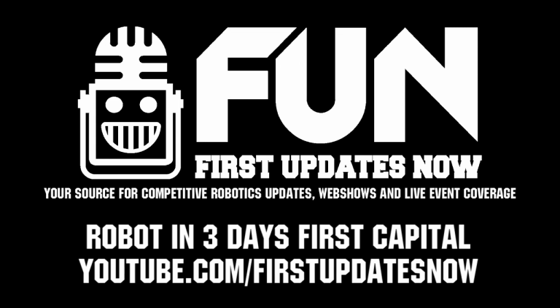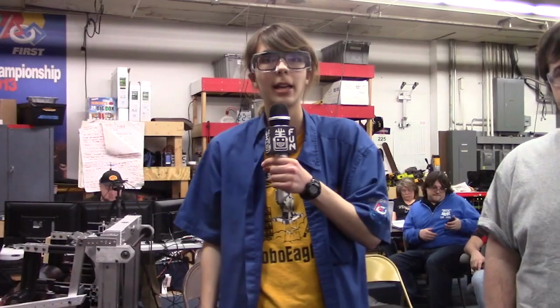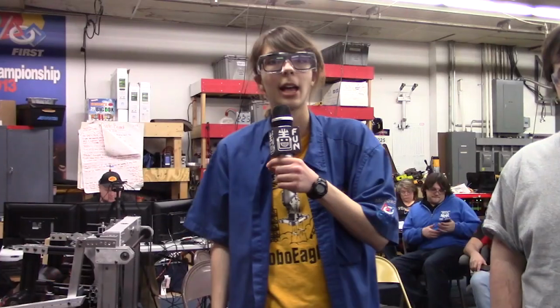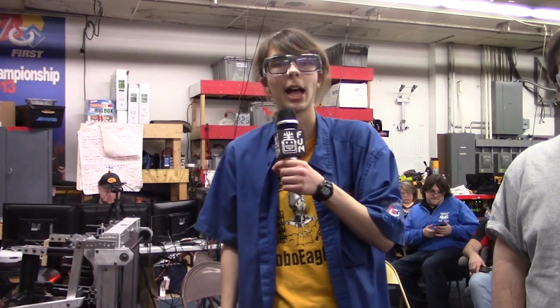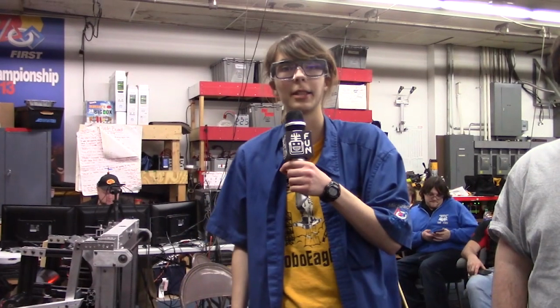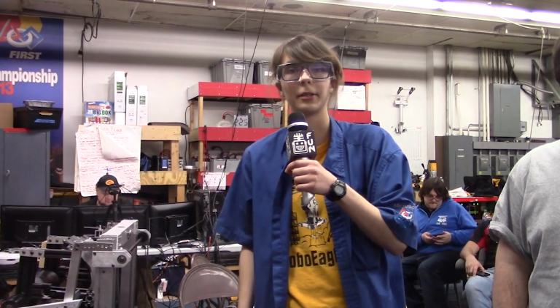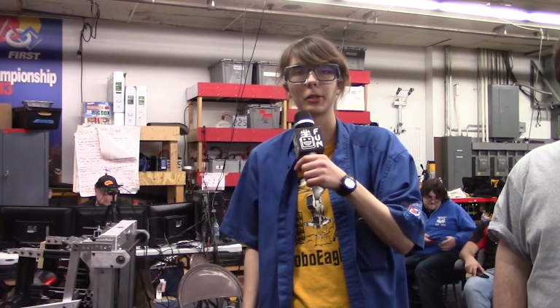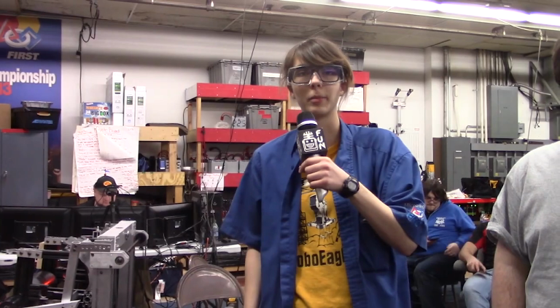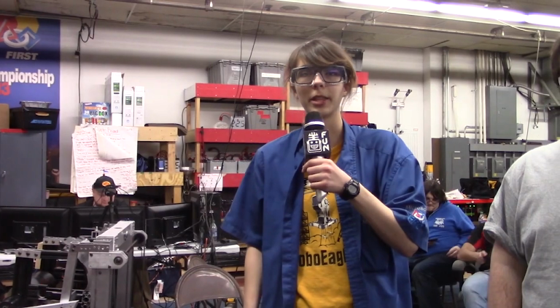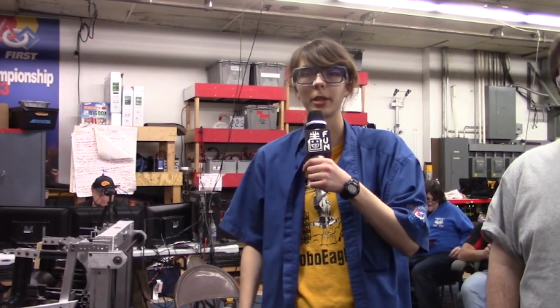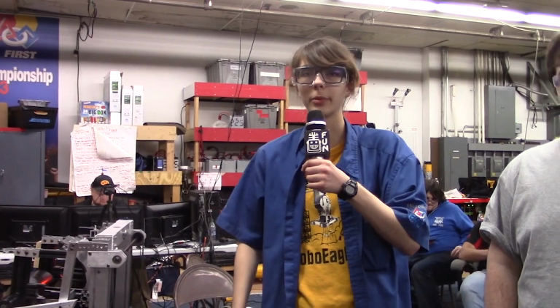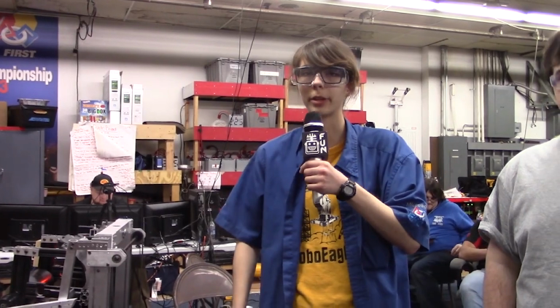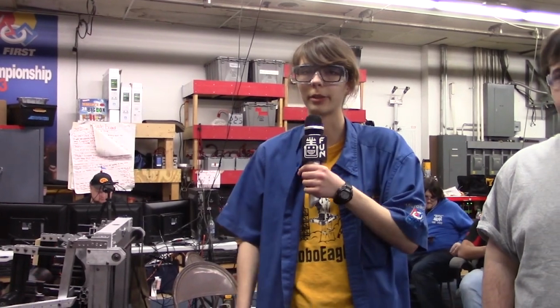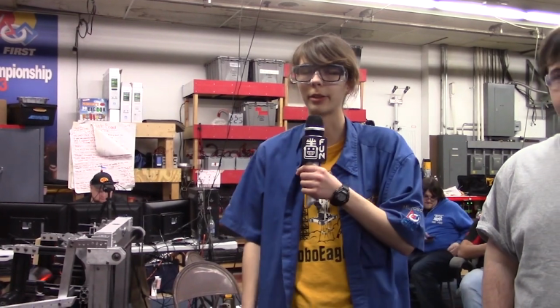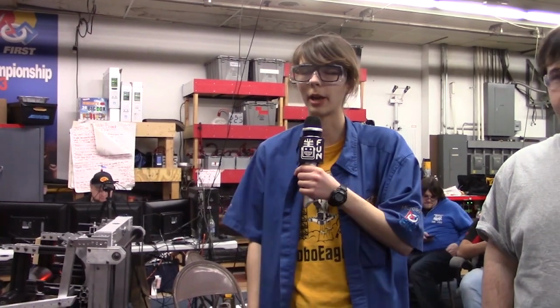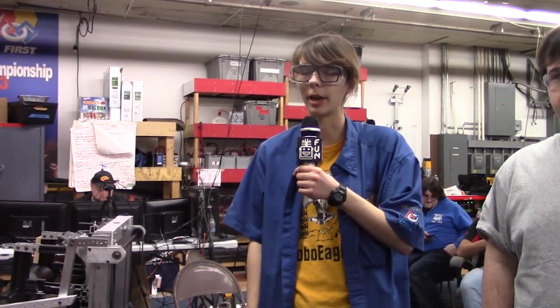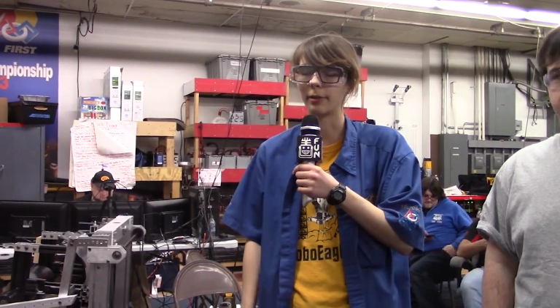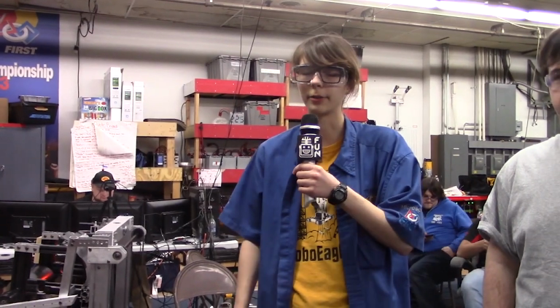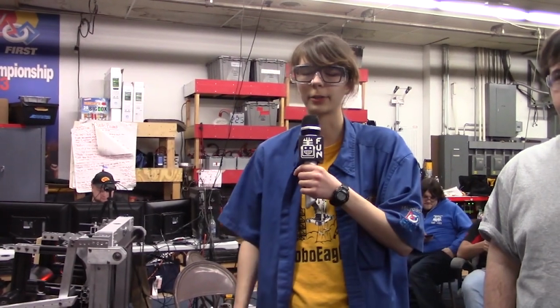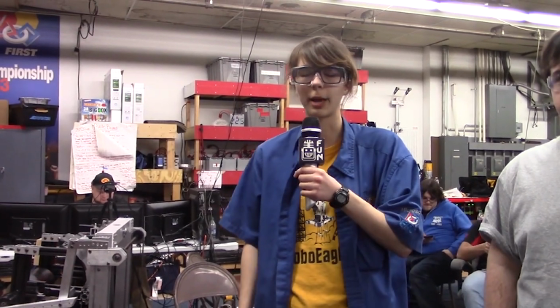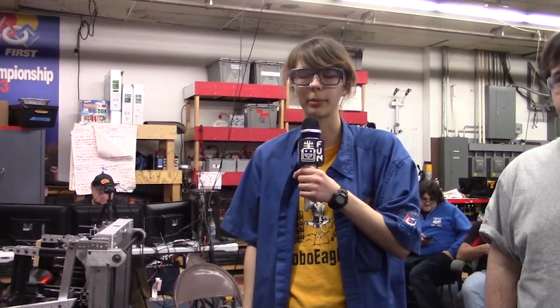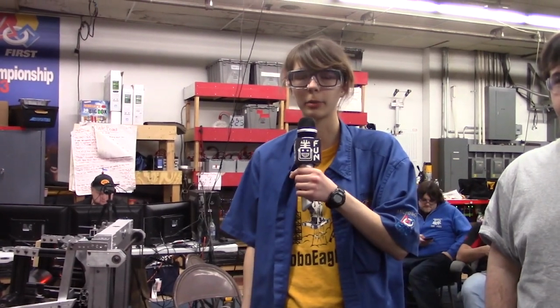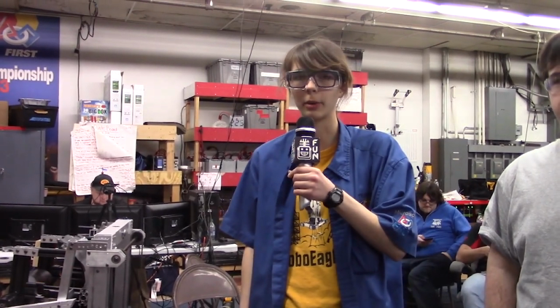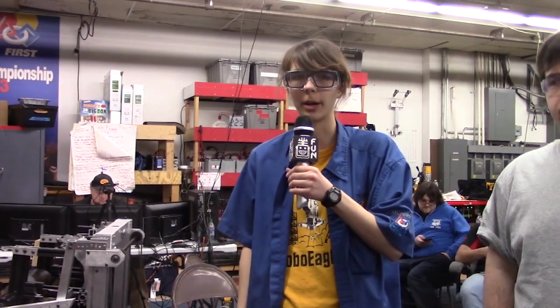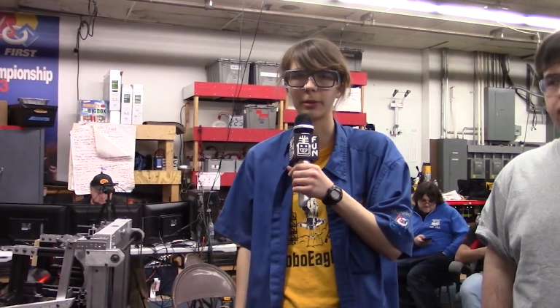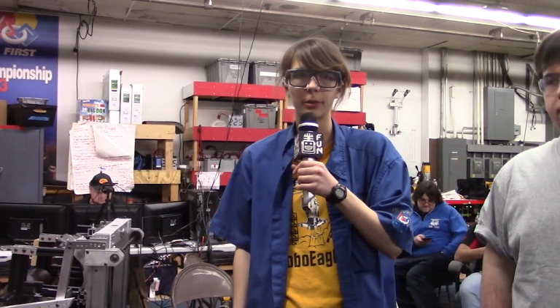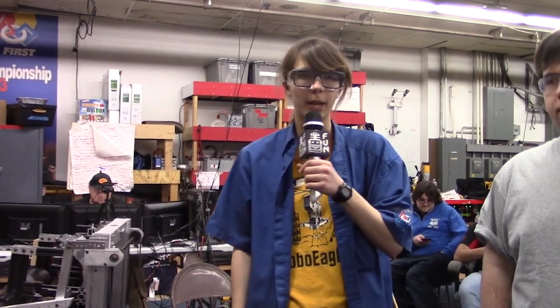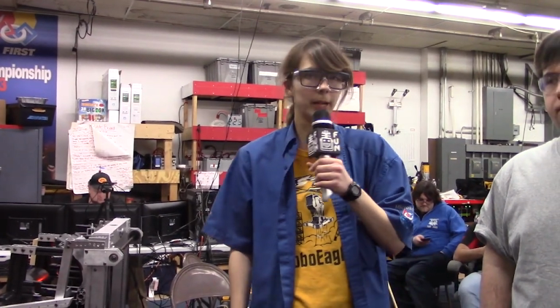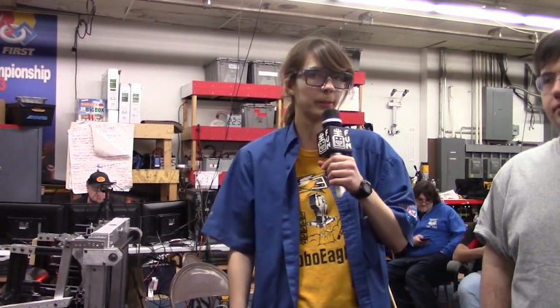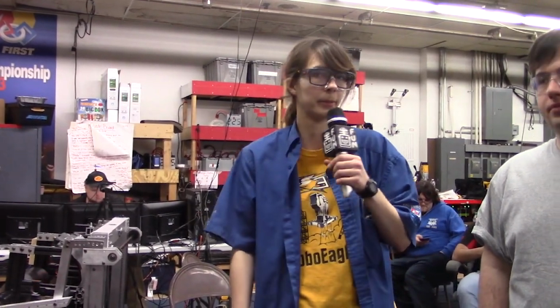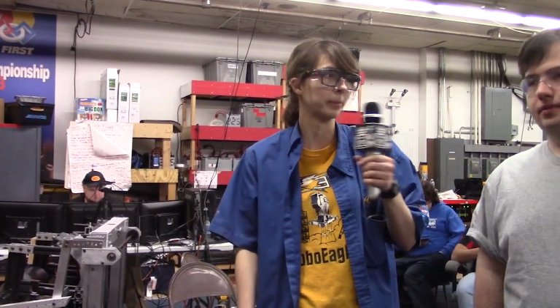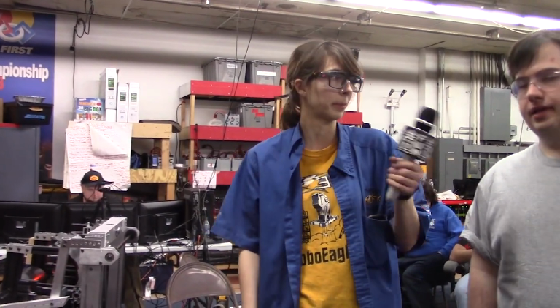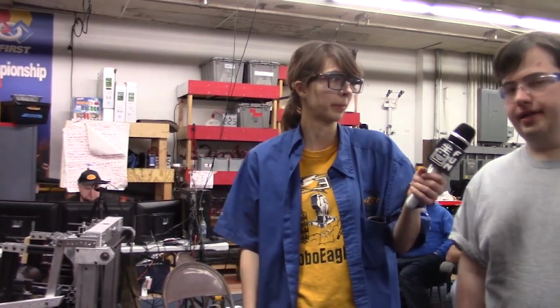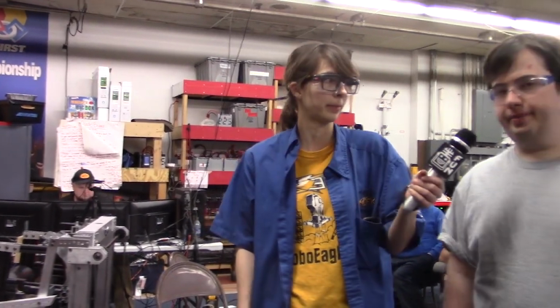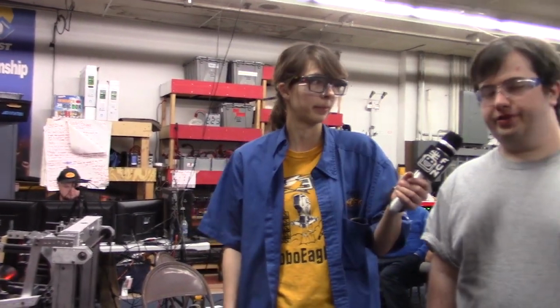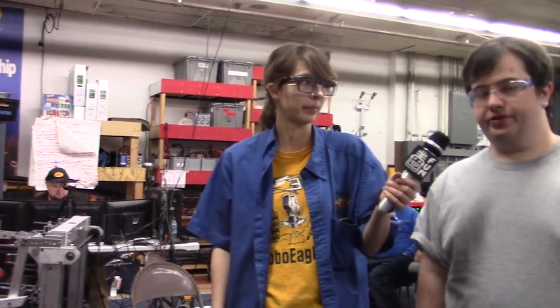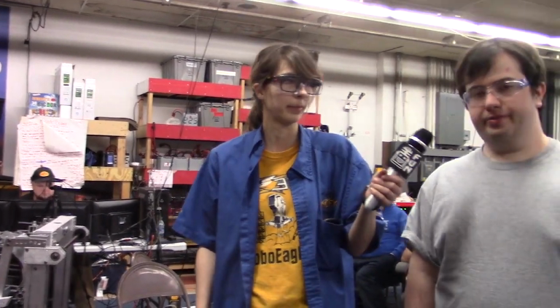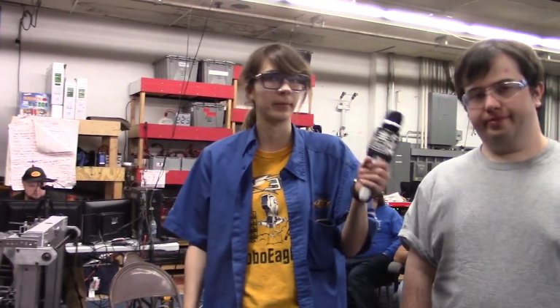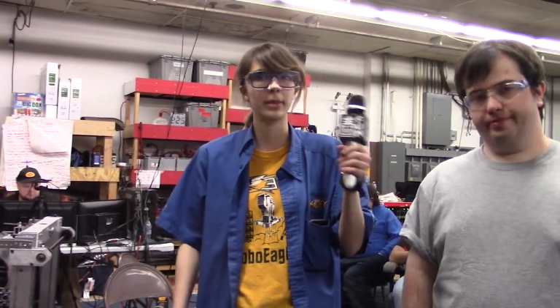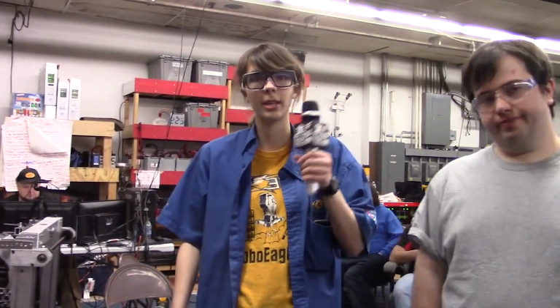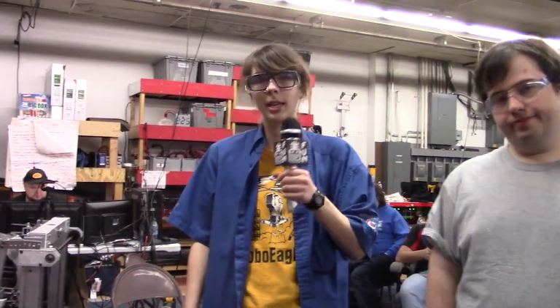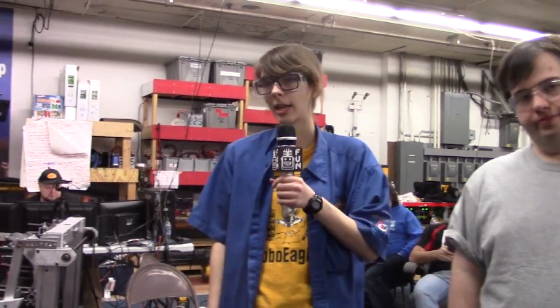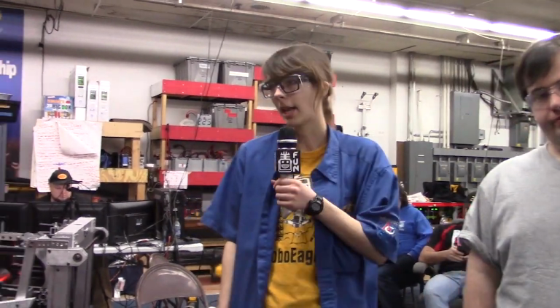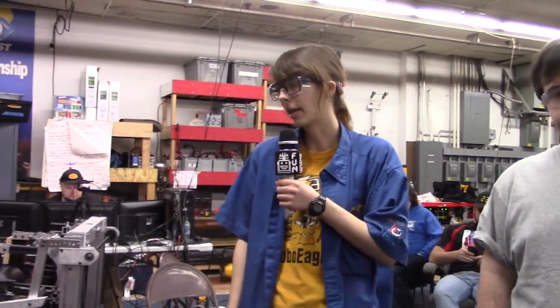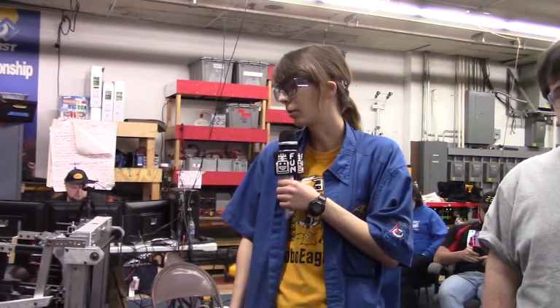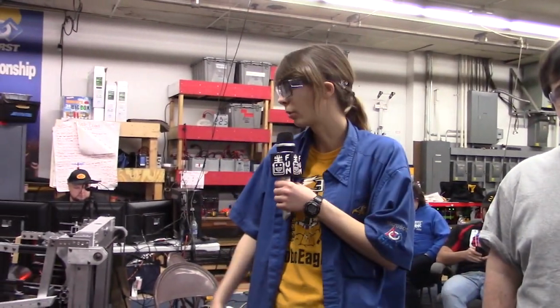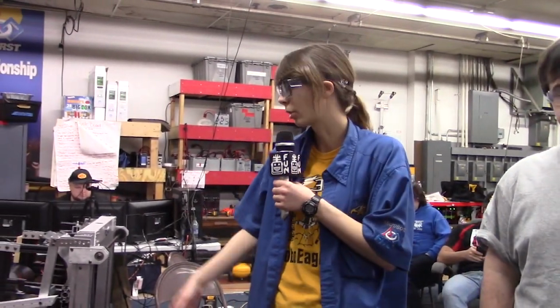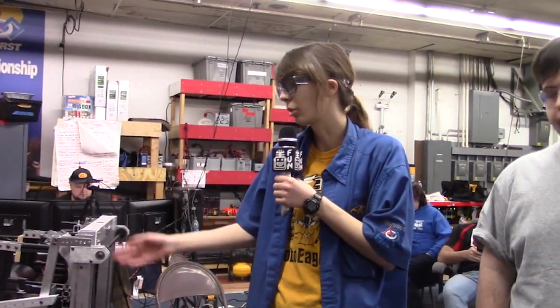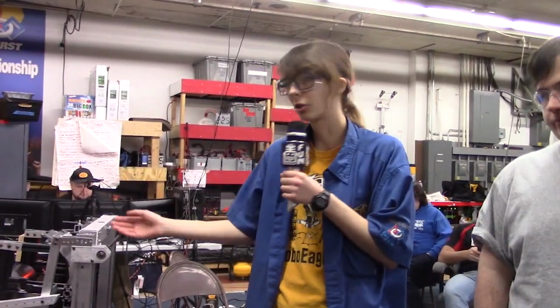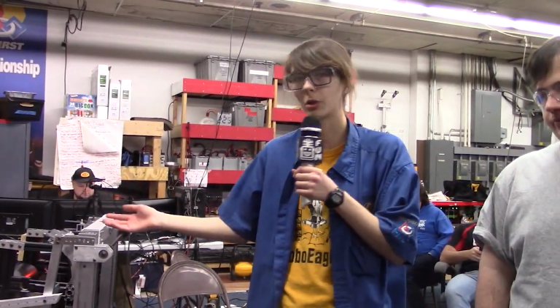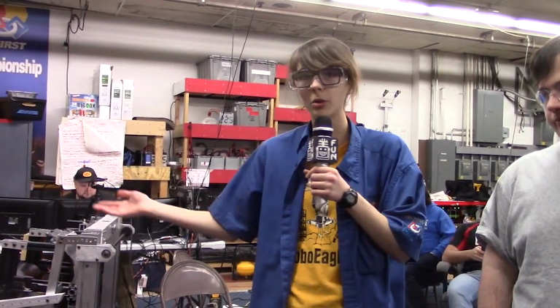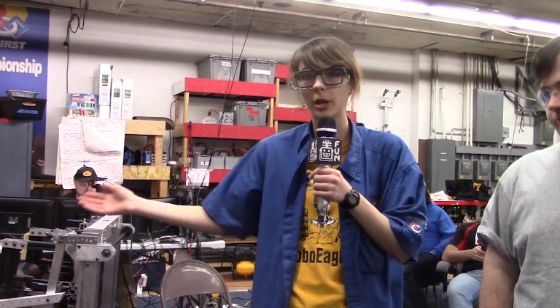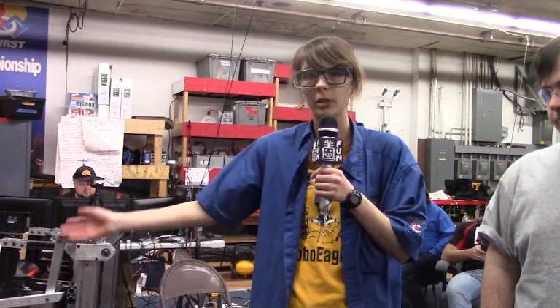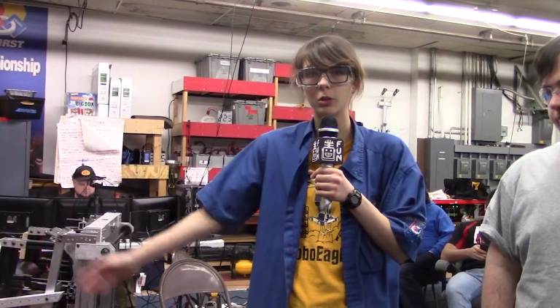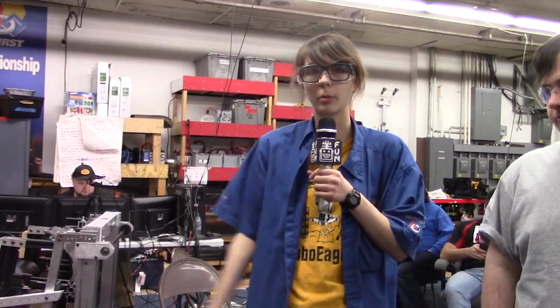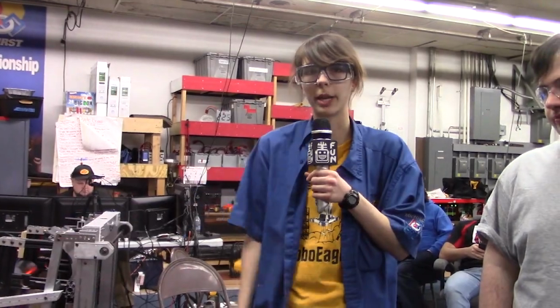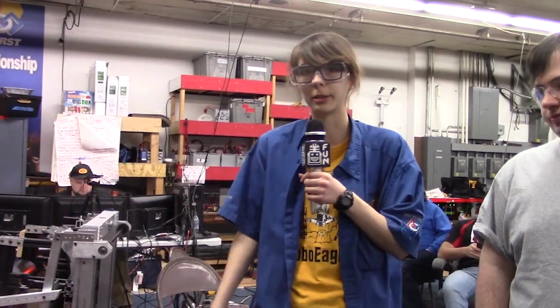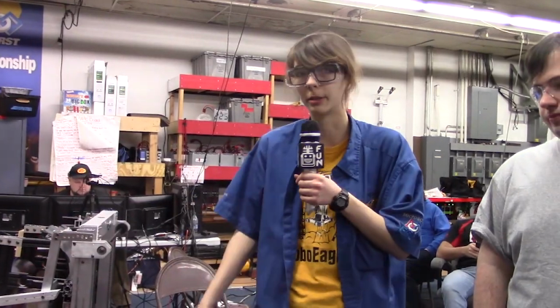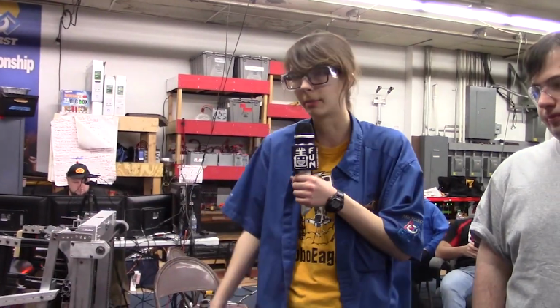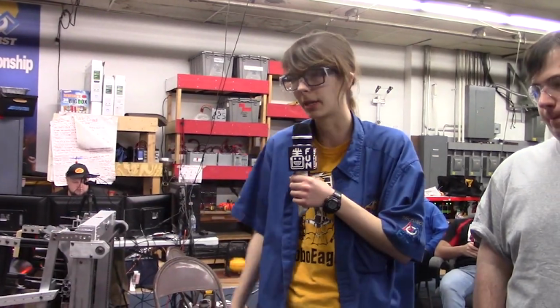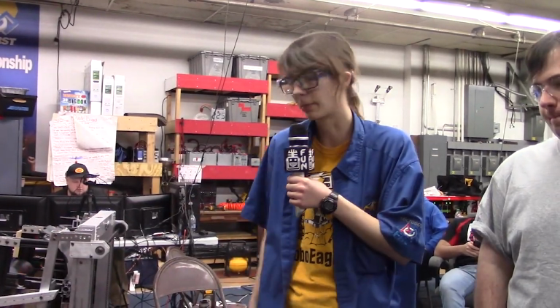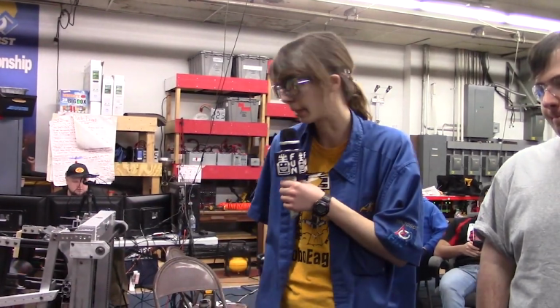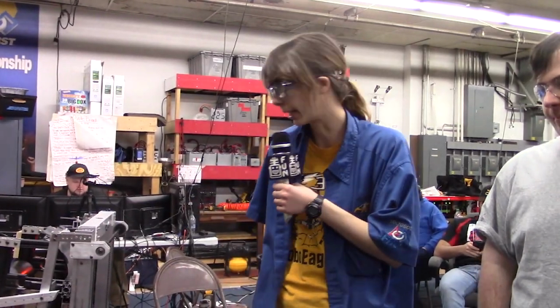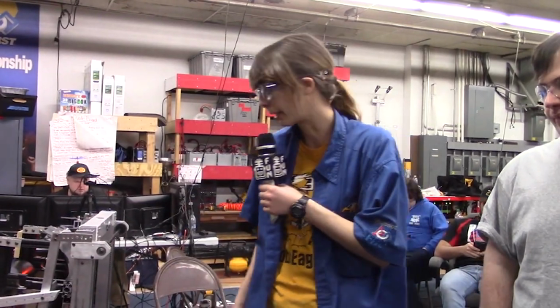Hi, this is Samantha with FIRST Capital, Robot in Three Days. And I'm Andrew. And we're going to show you our control panel manipulator.